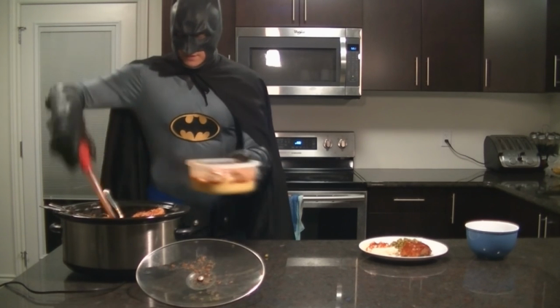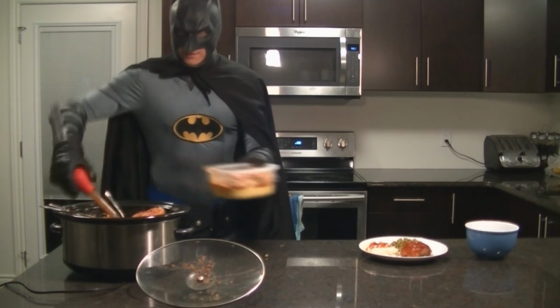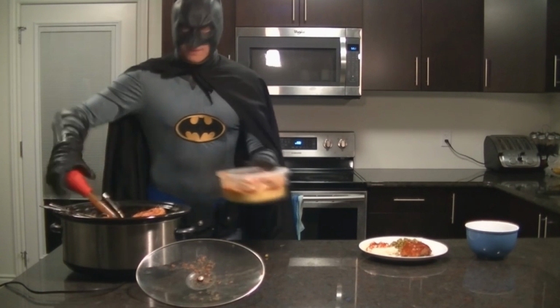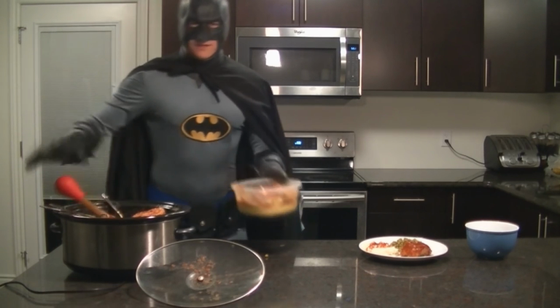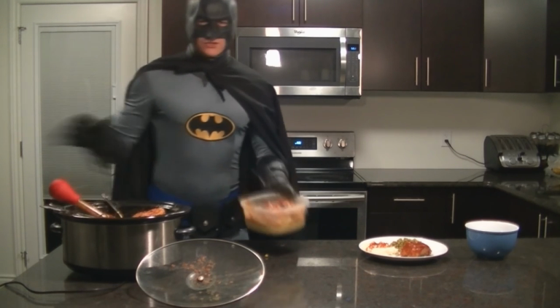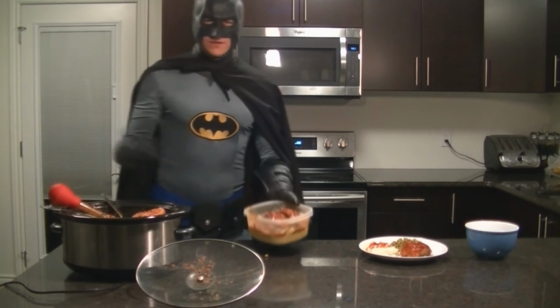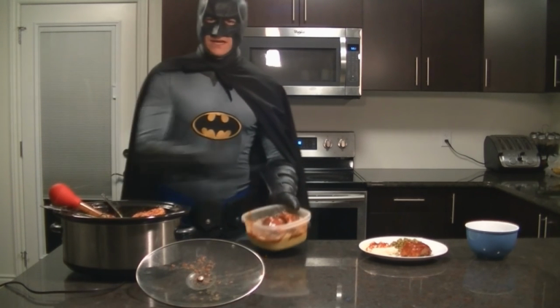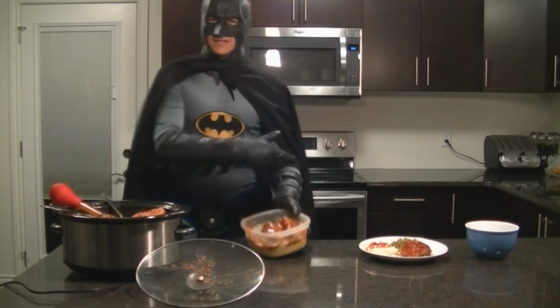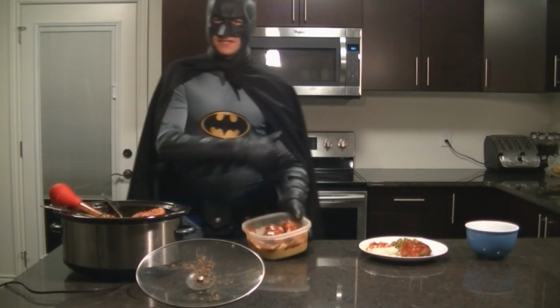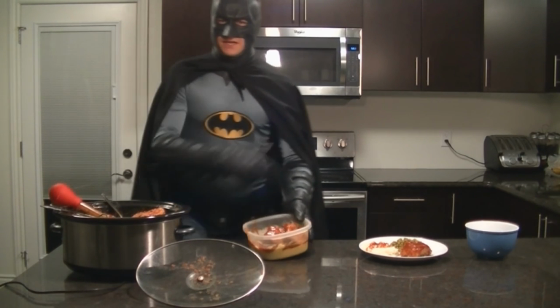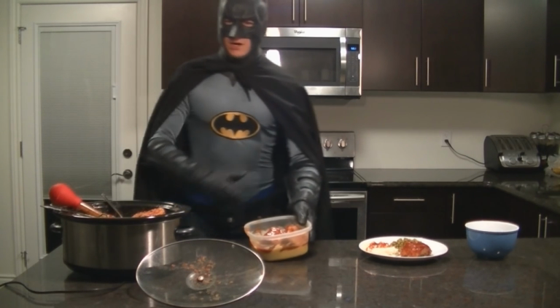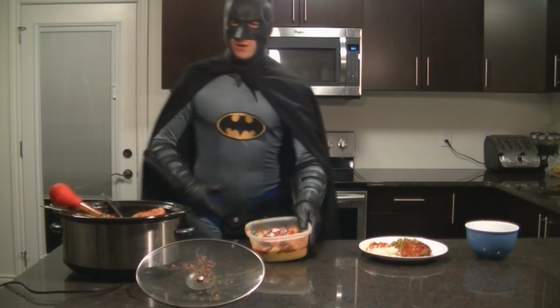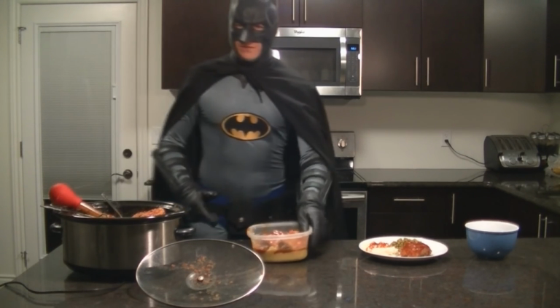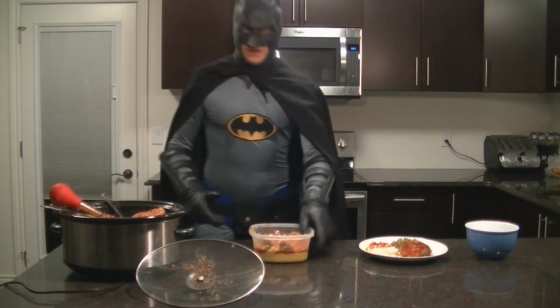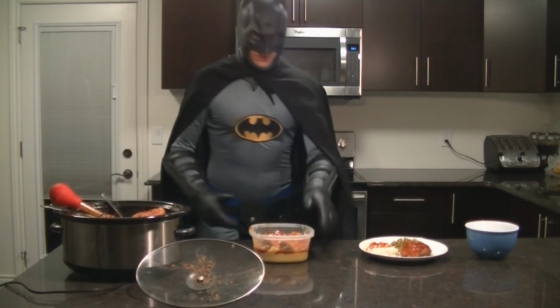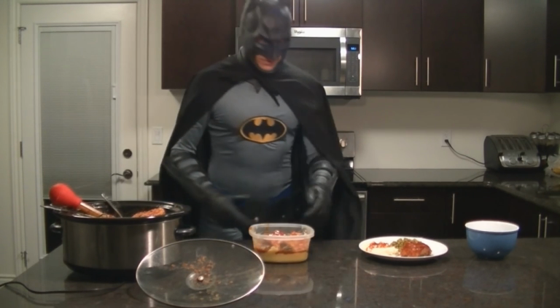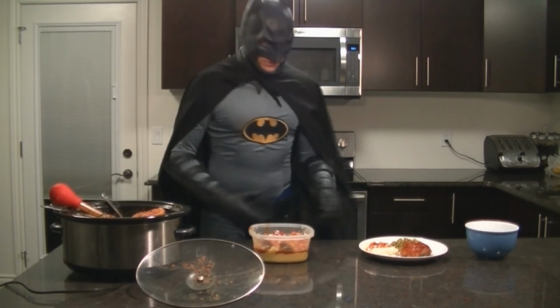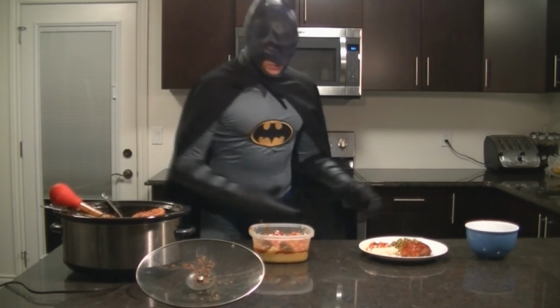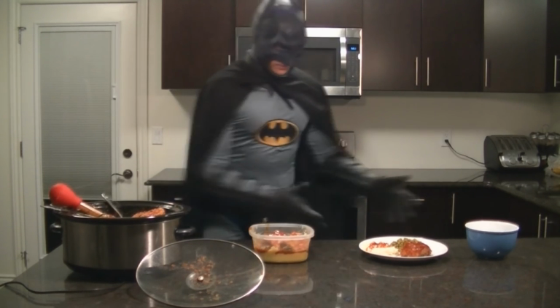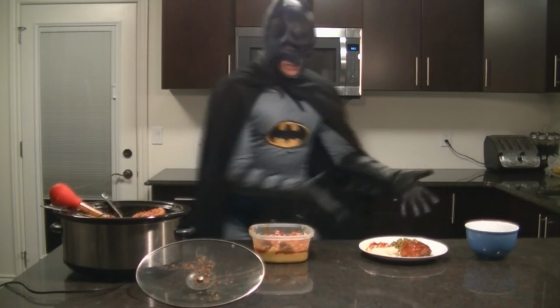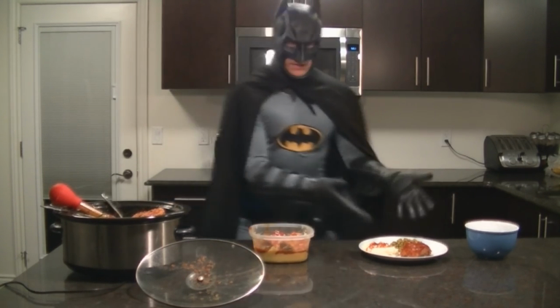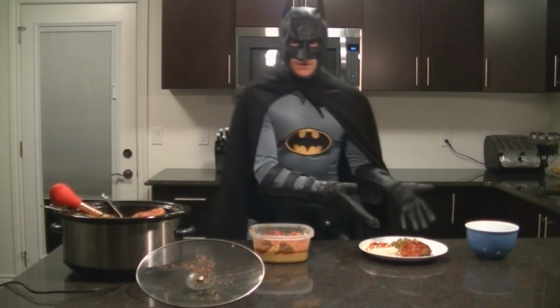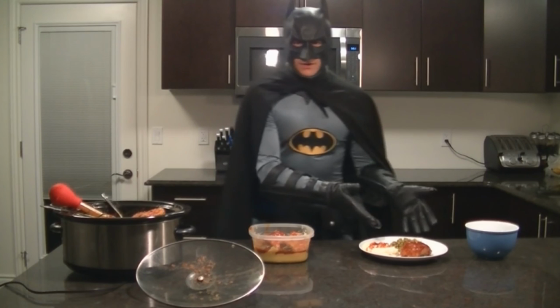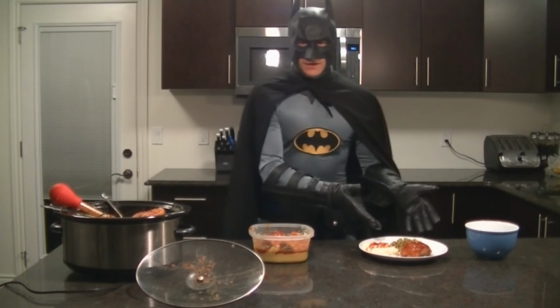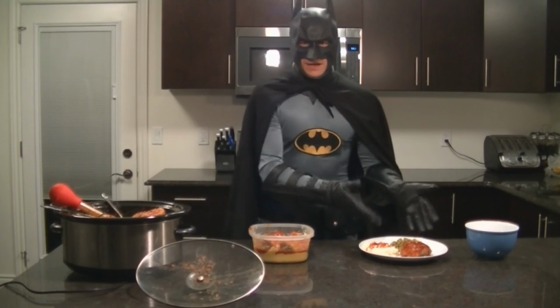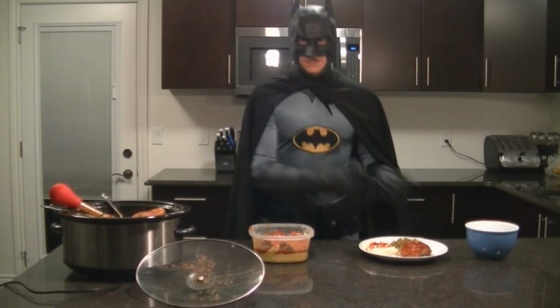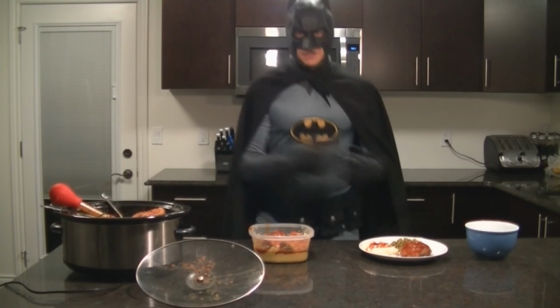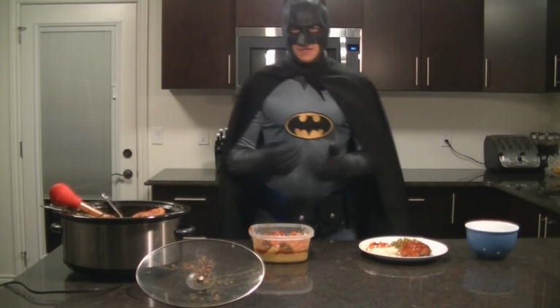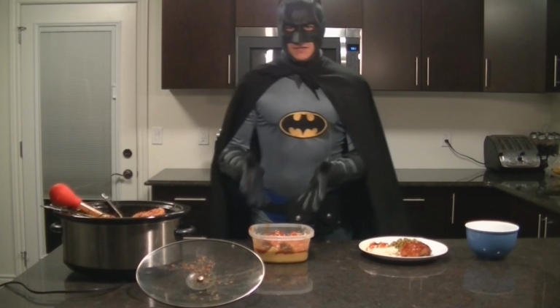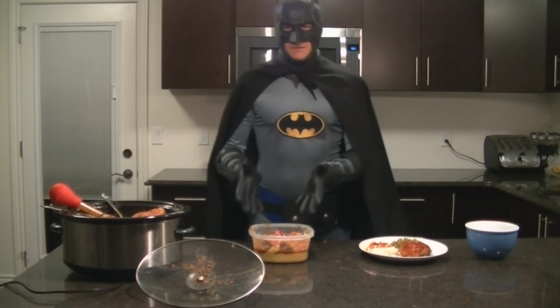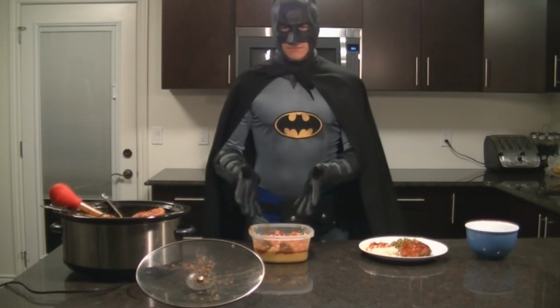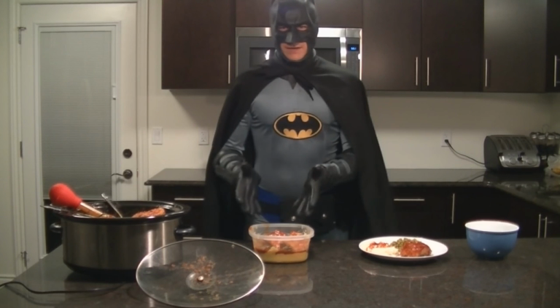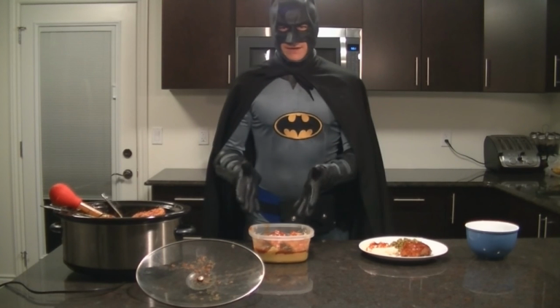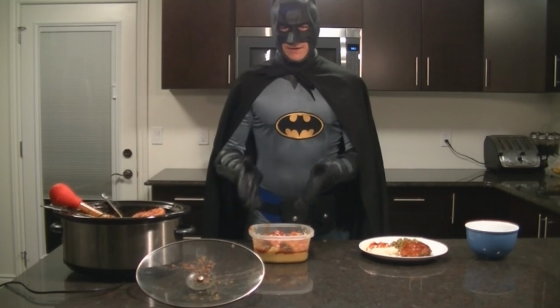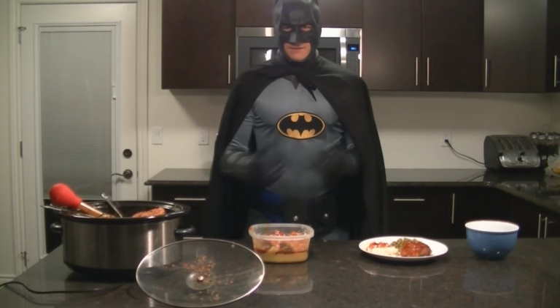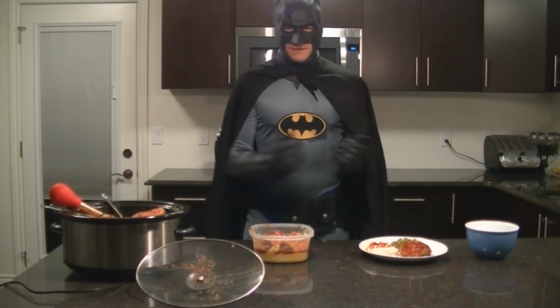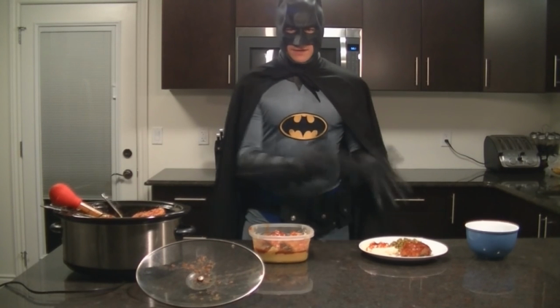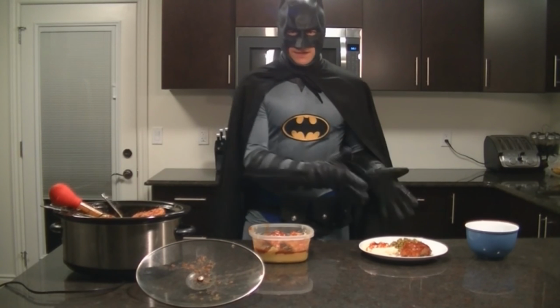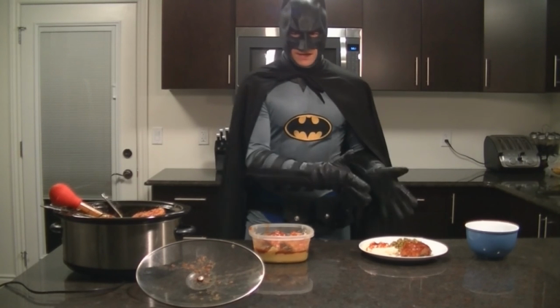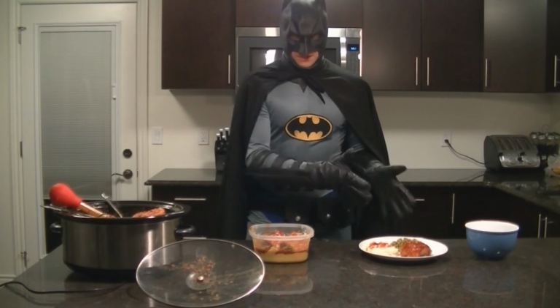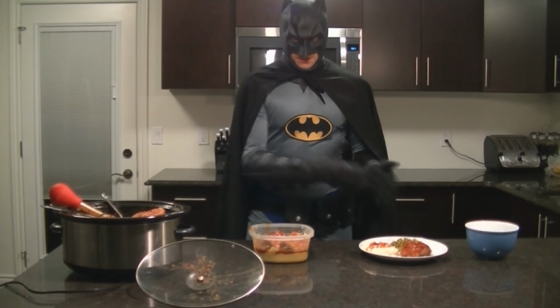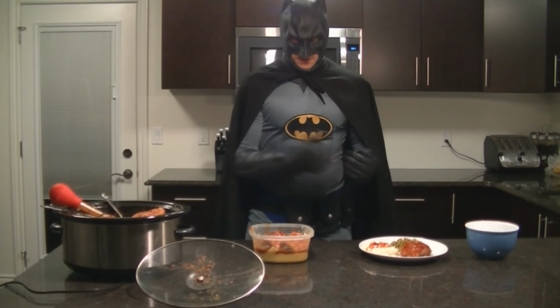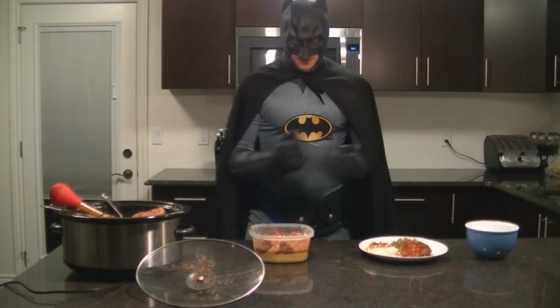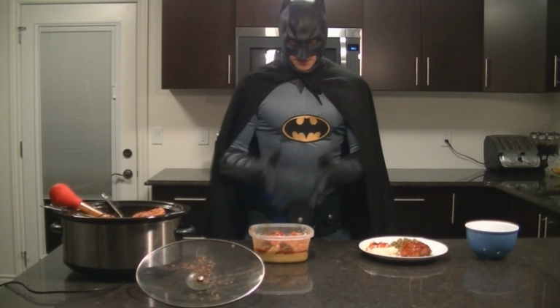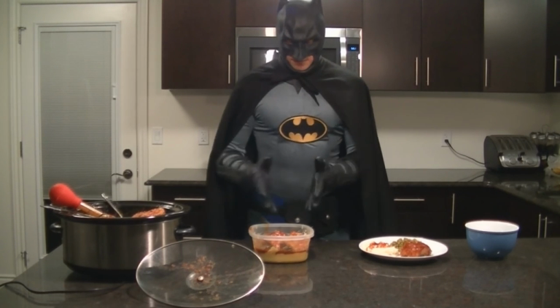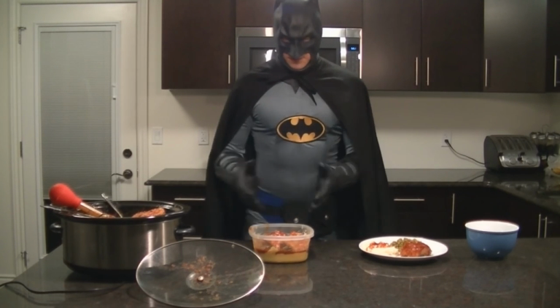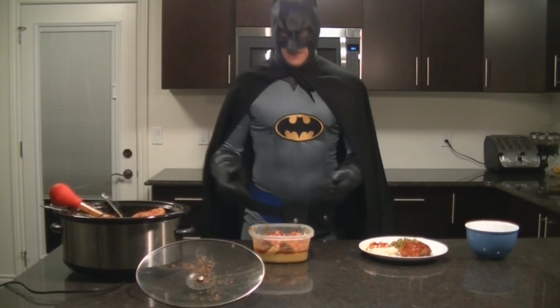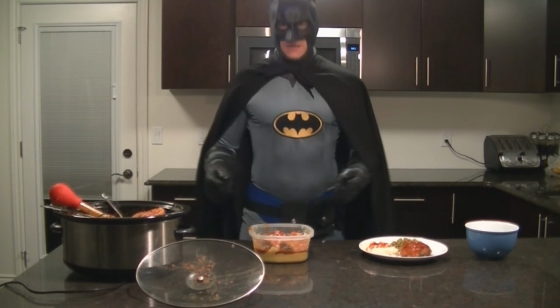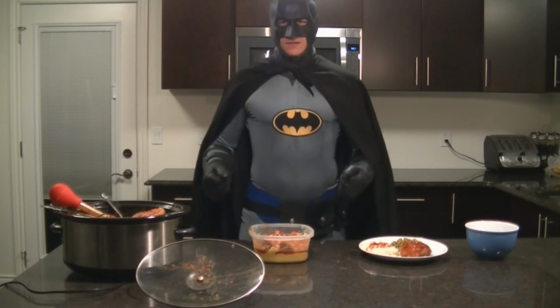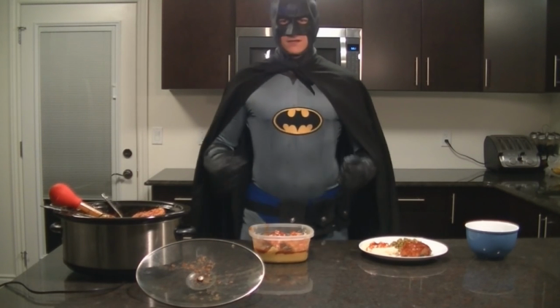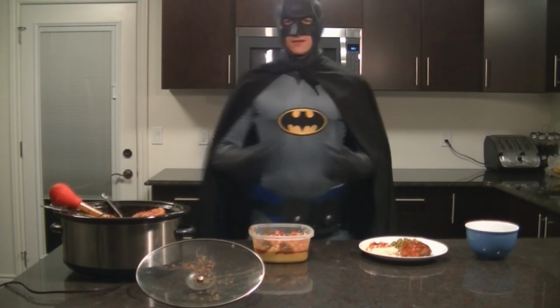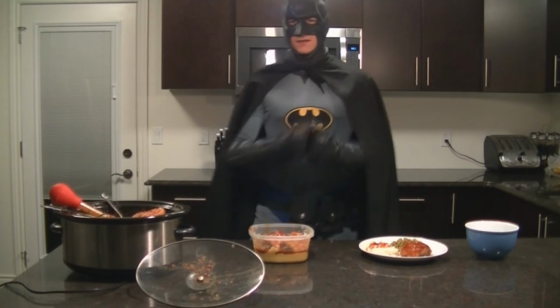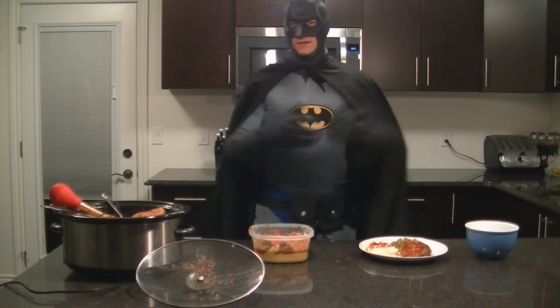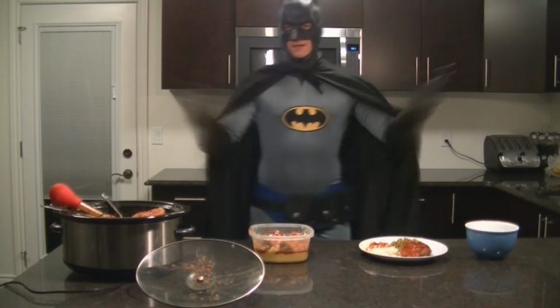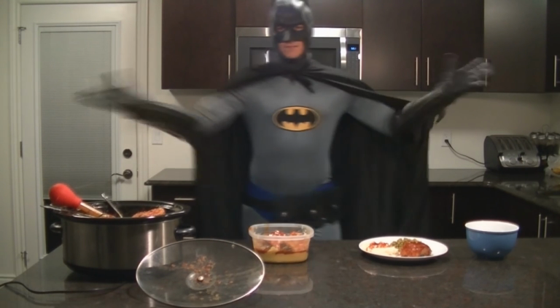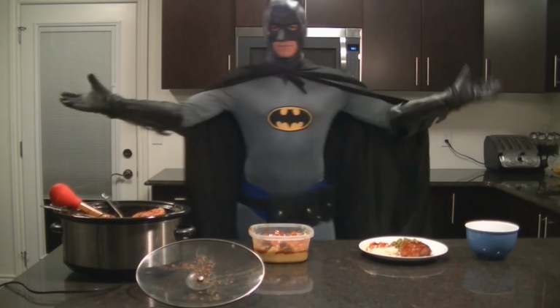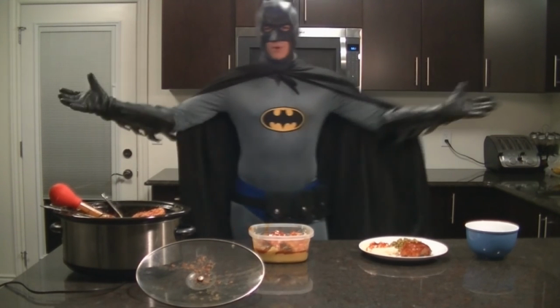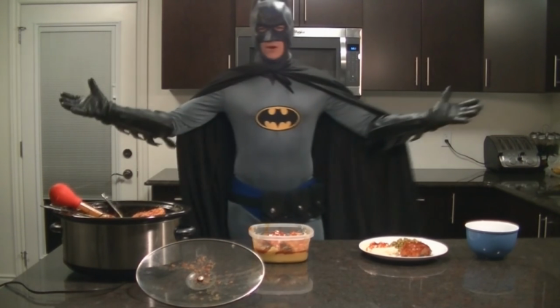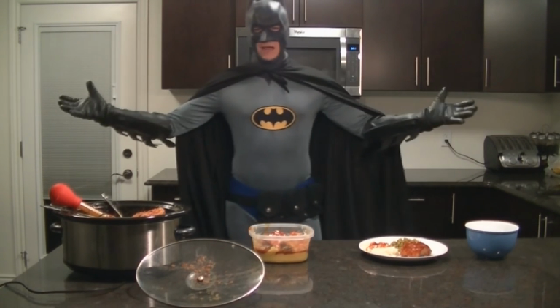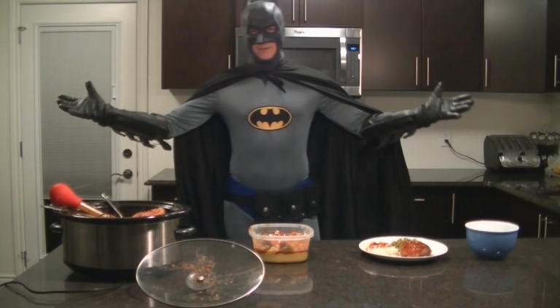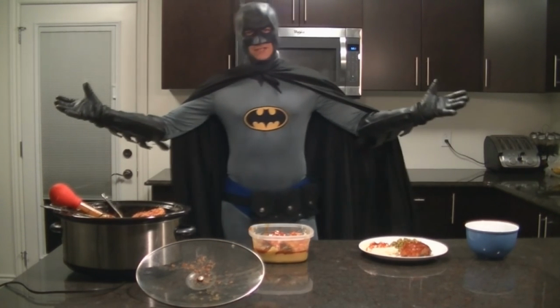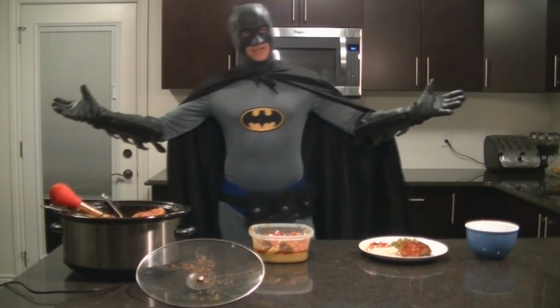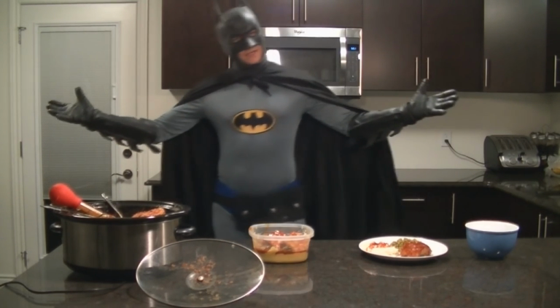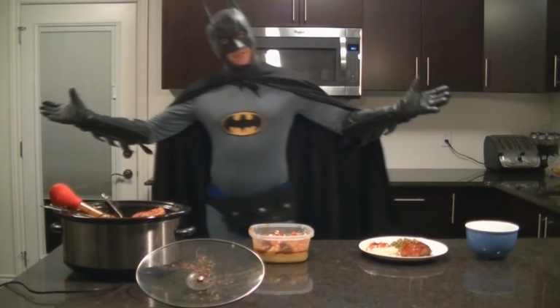Let your guests eat however they want to. Bon Appetit!